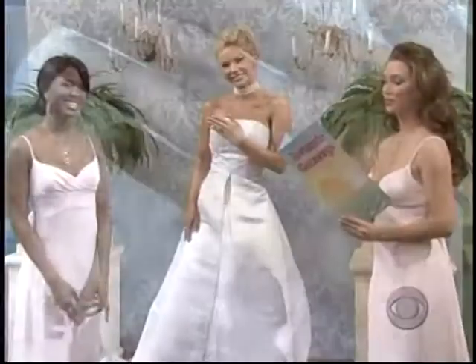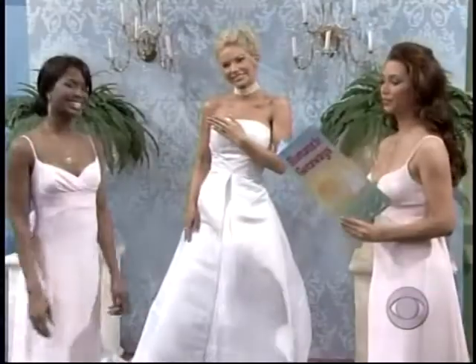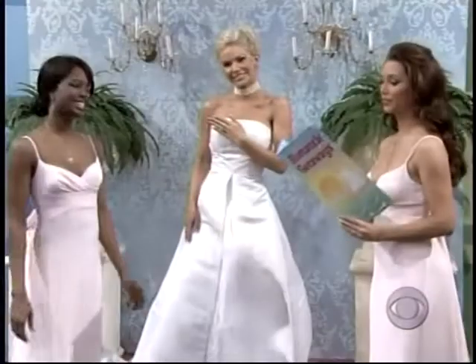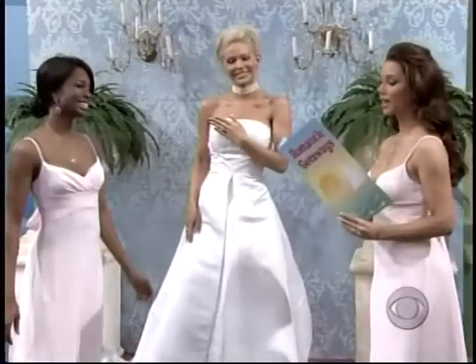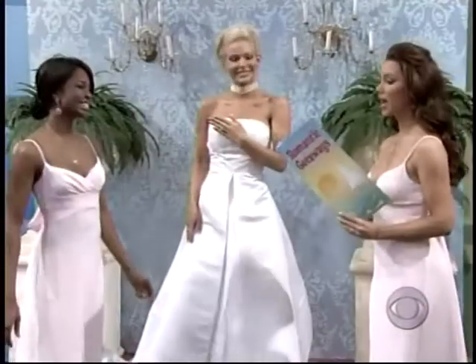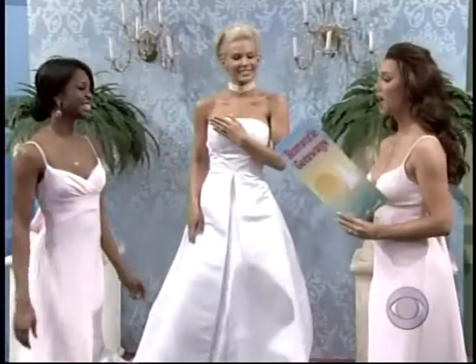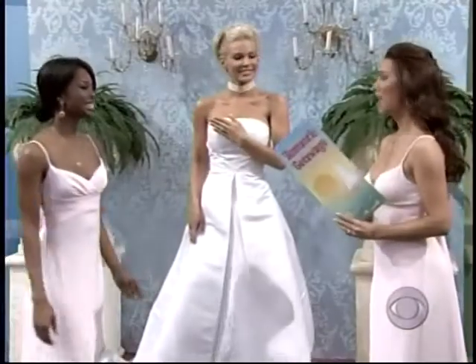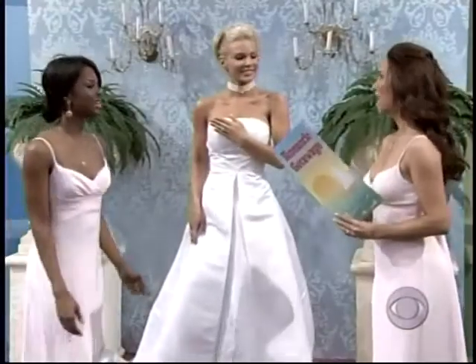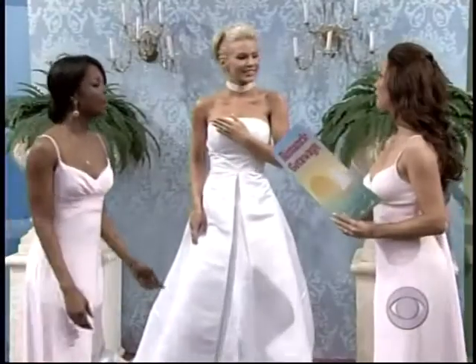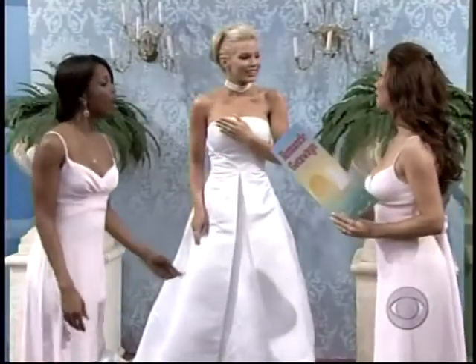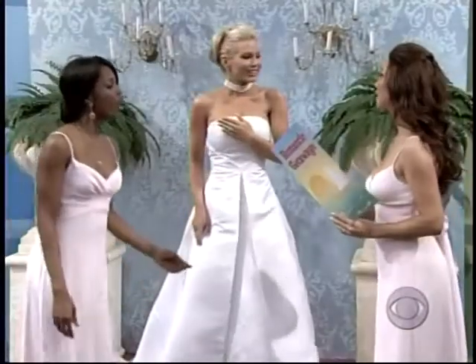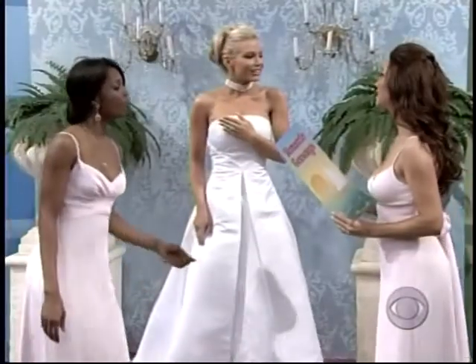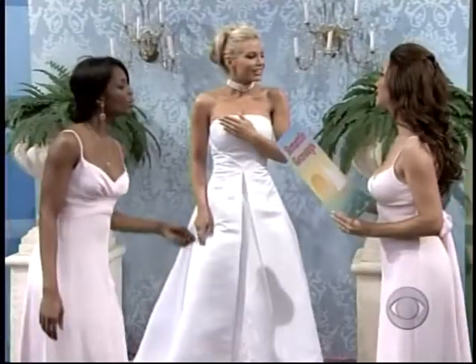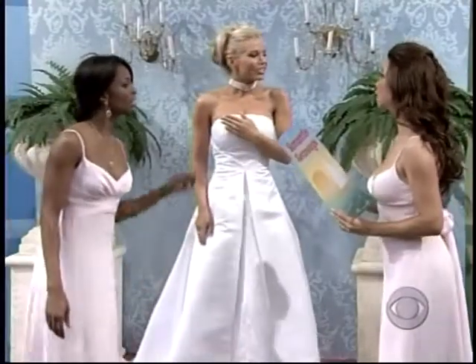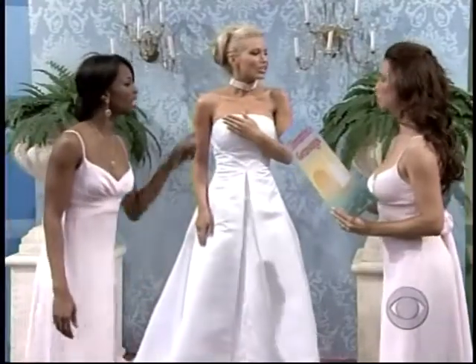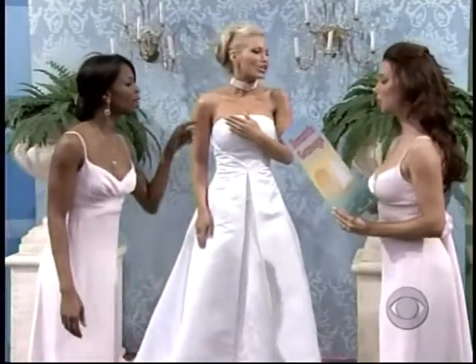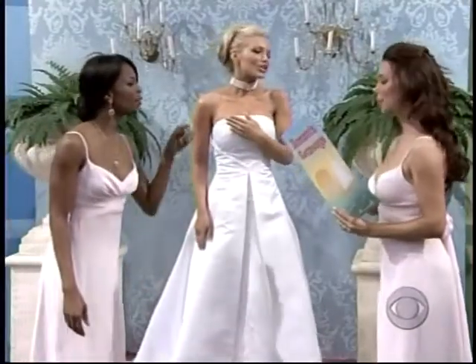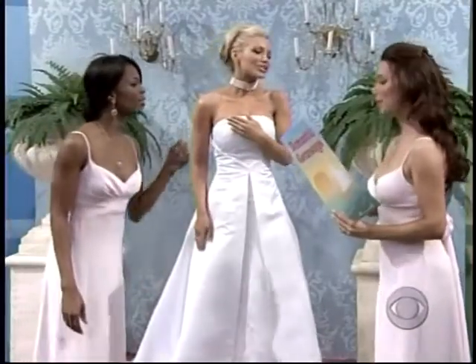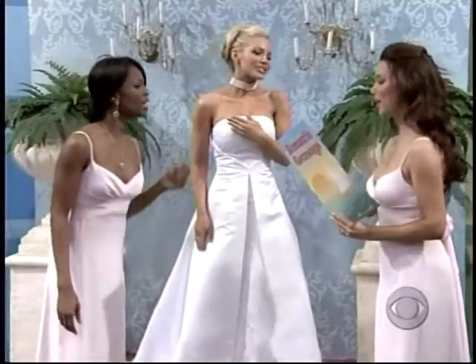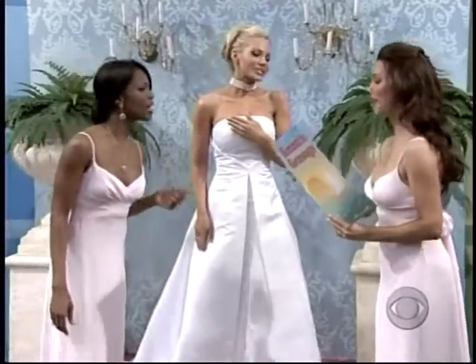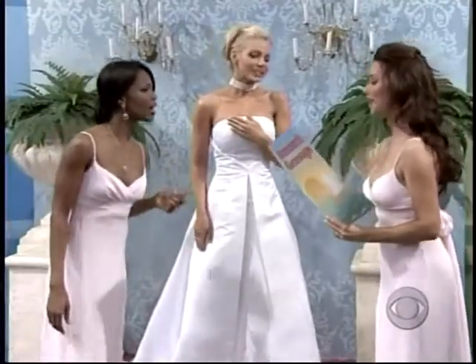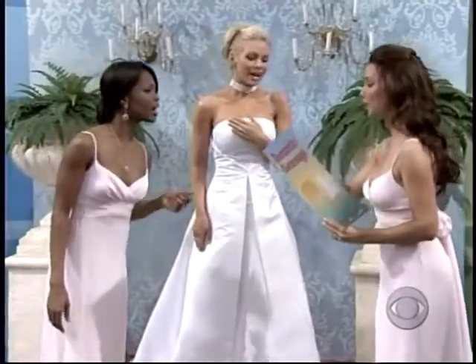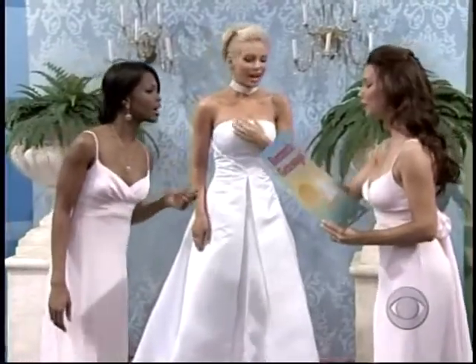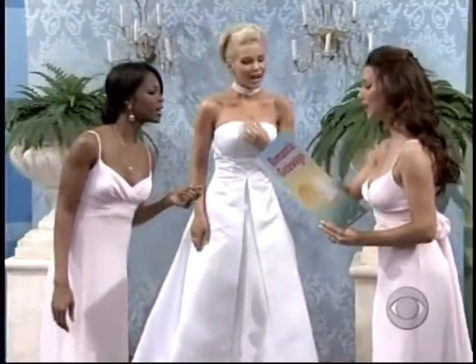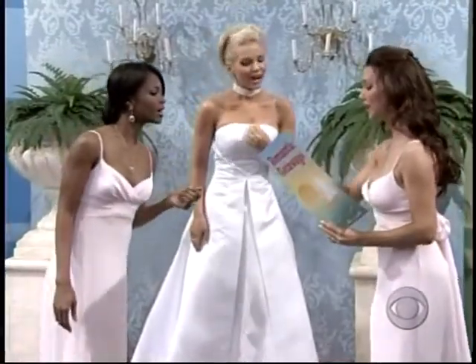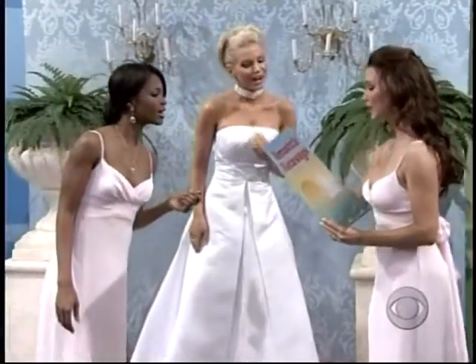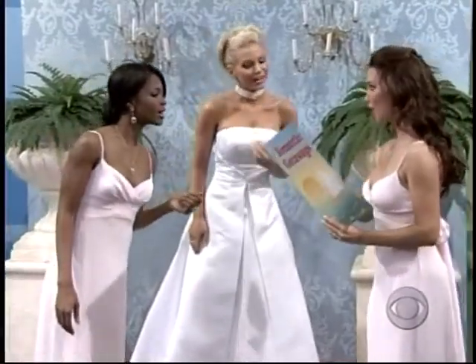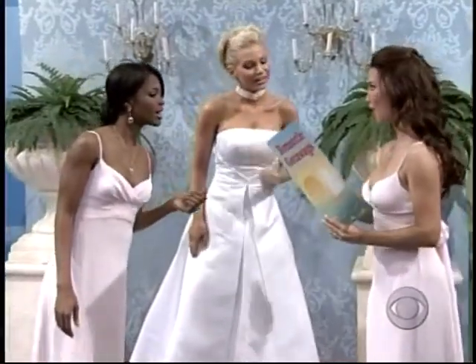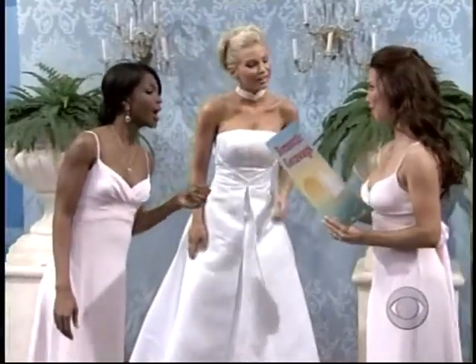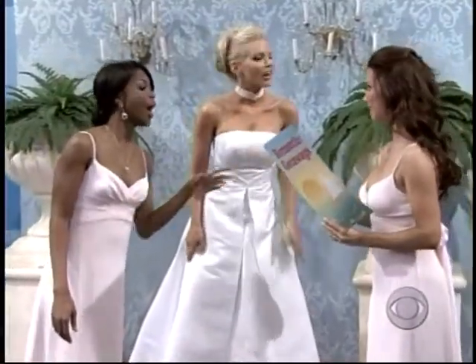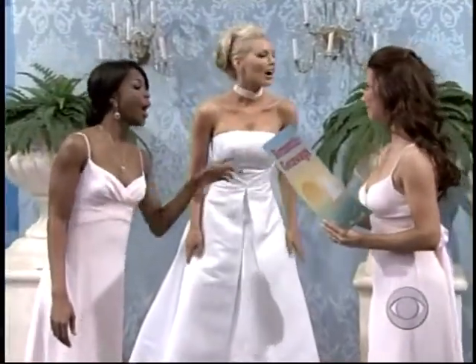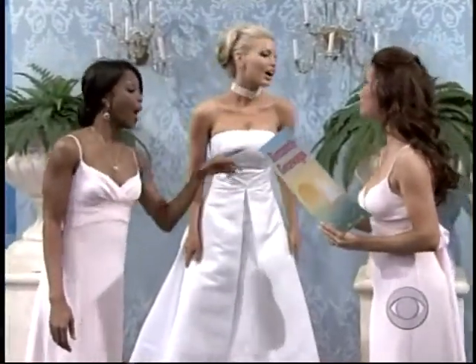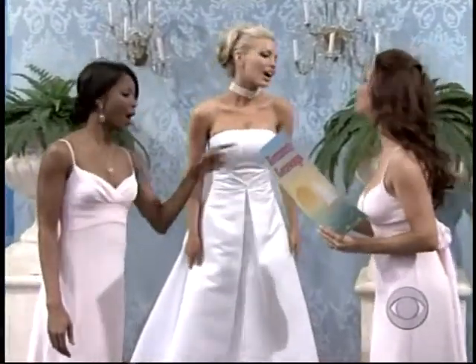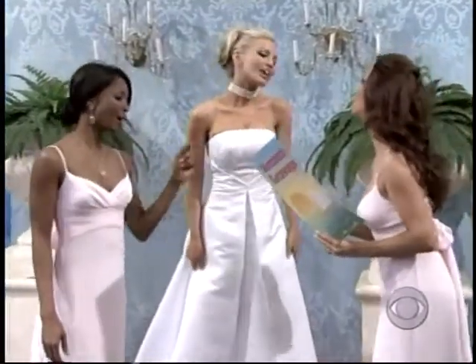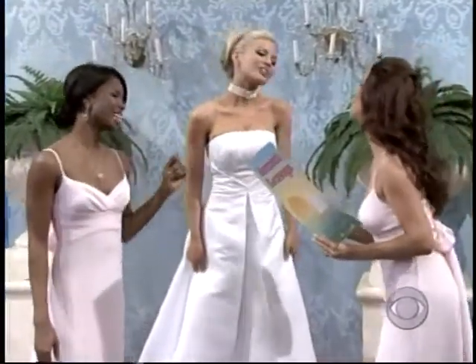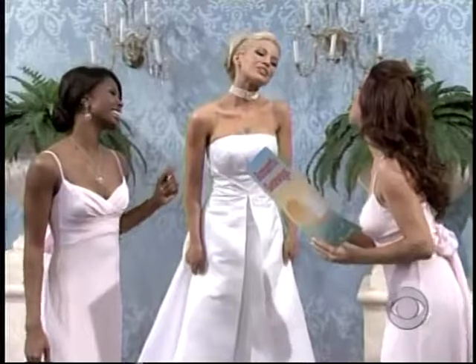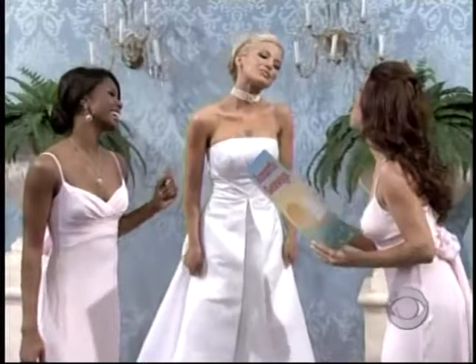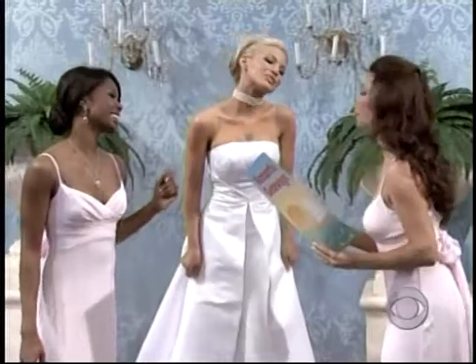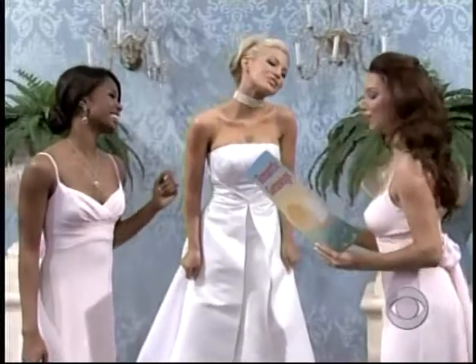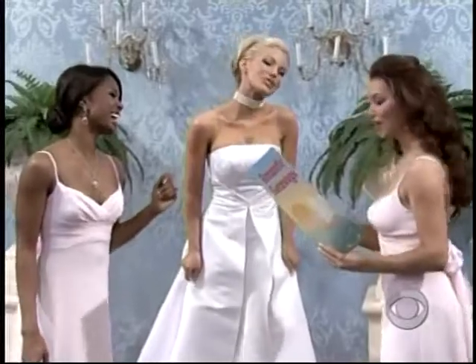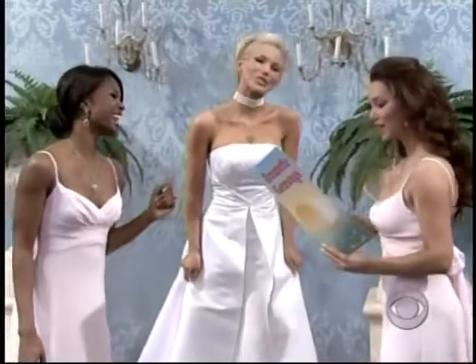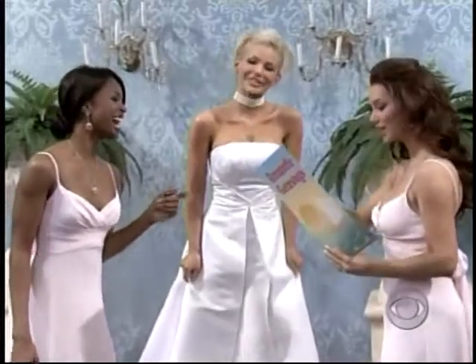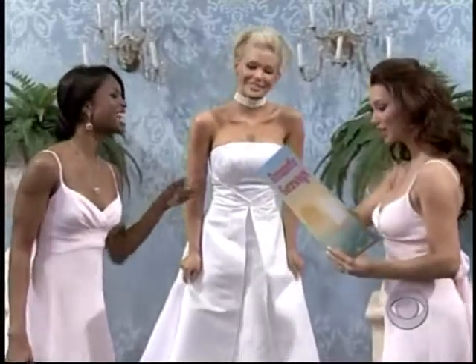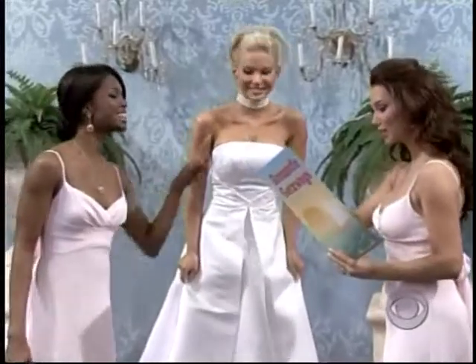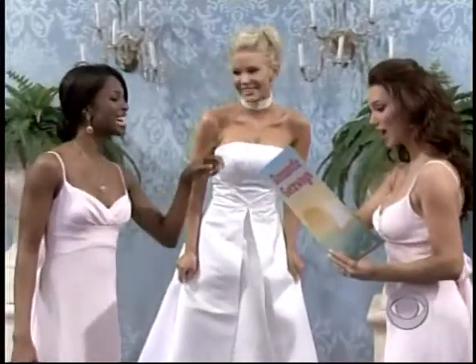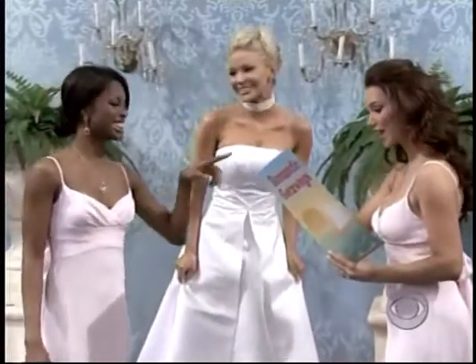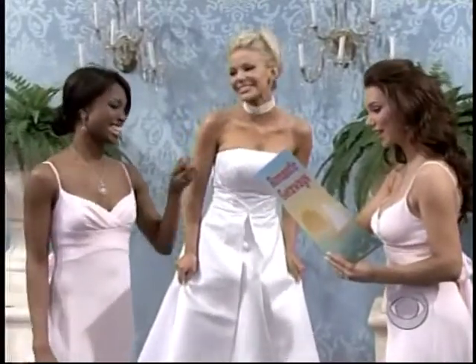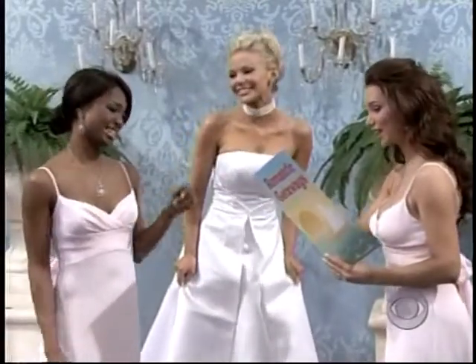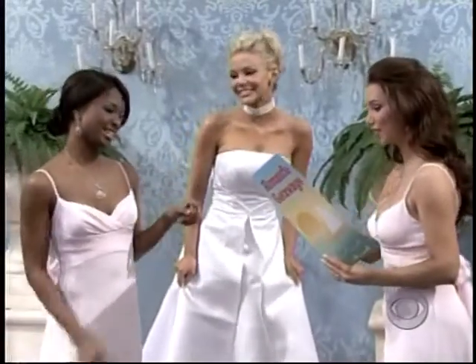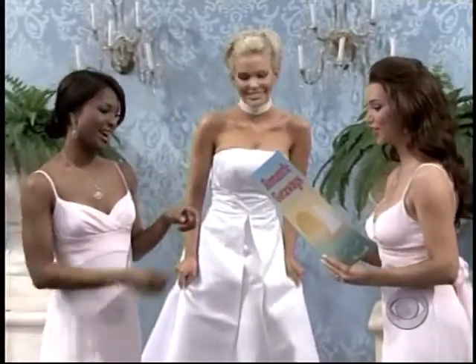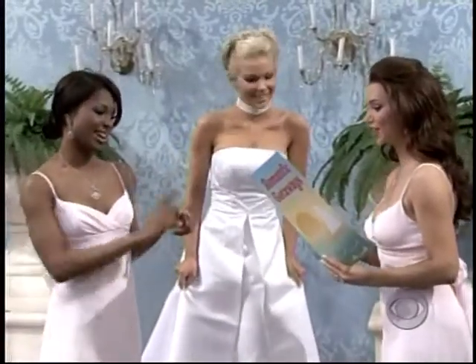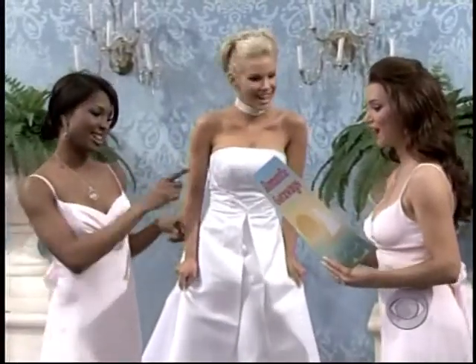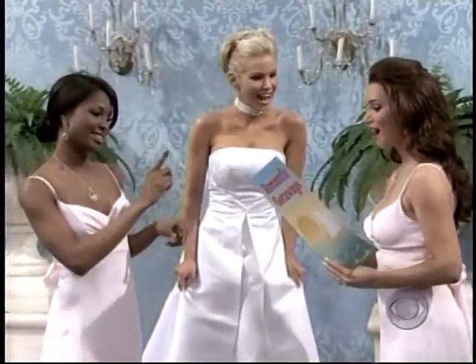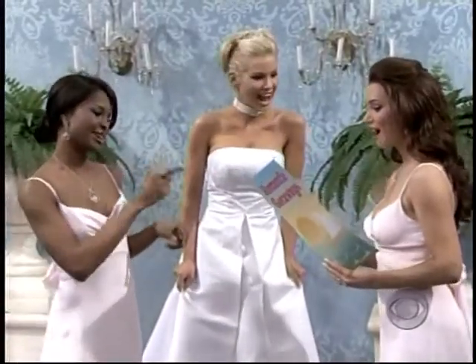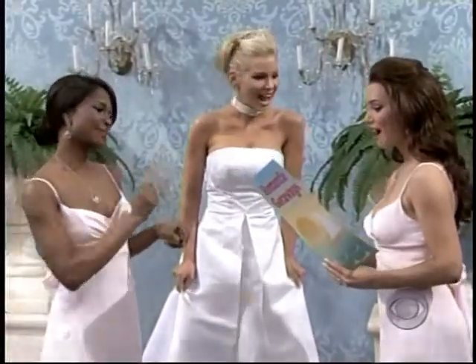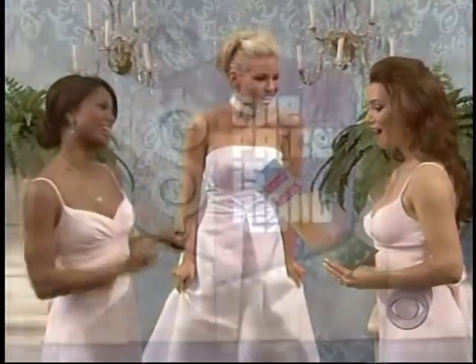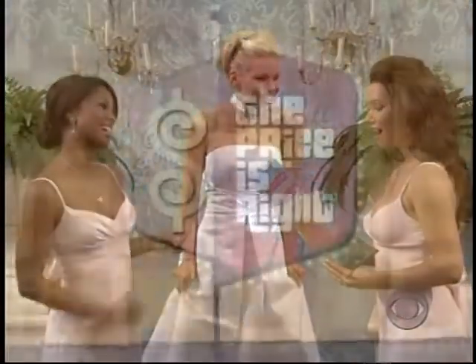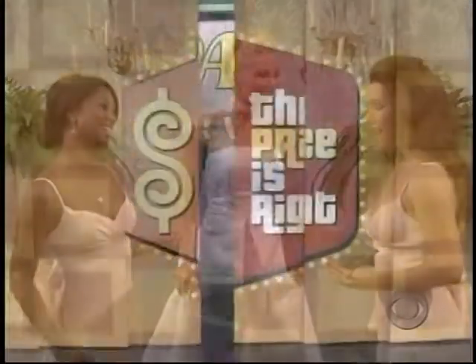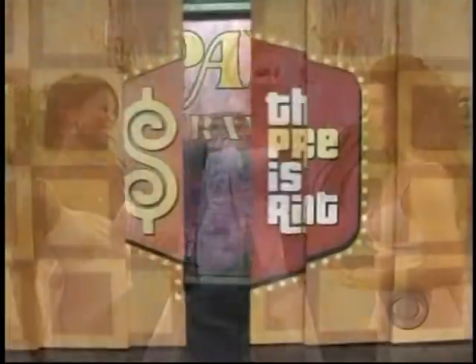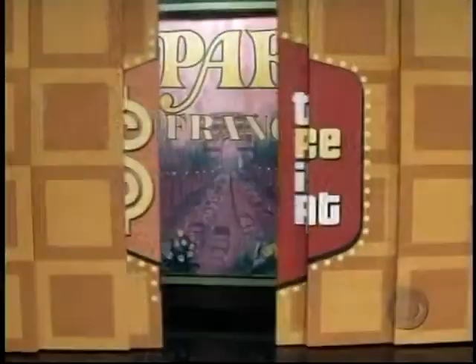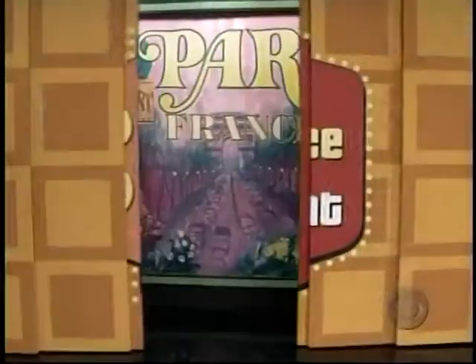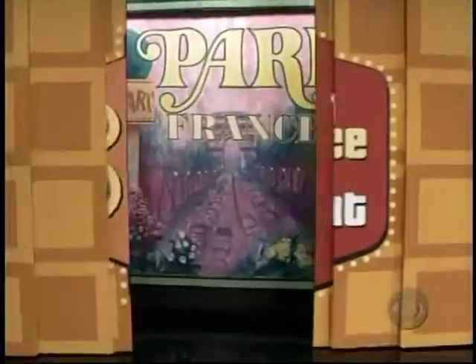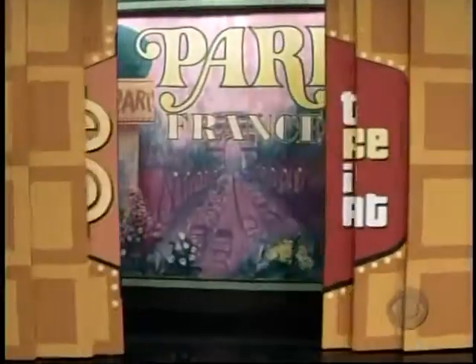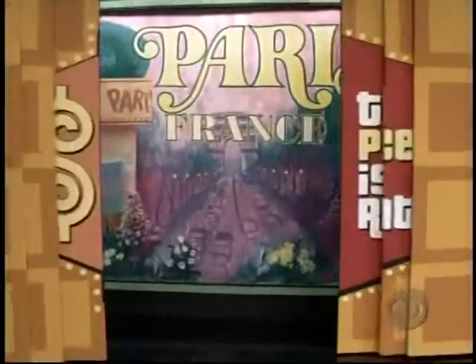Next up, the honeymoon plans. And there's no better honeymoon destination than romantic Paris.